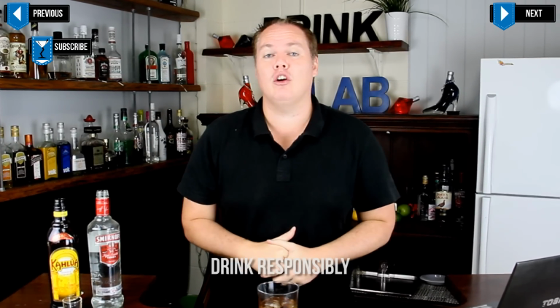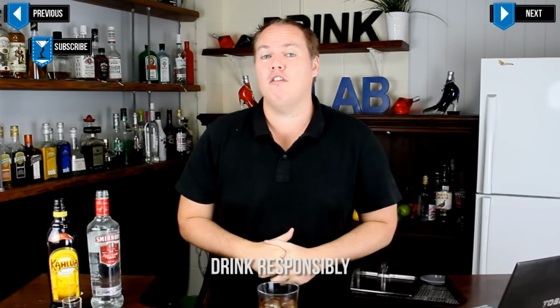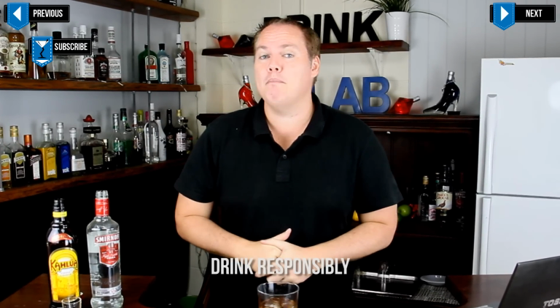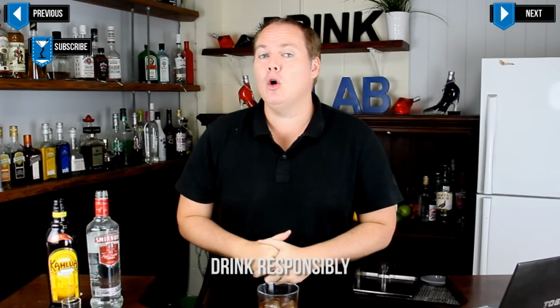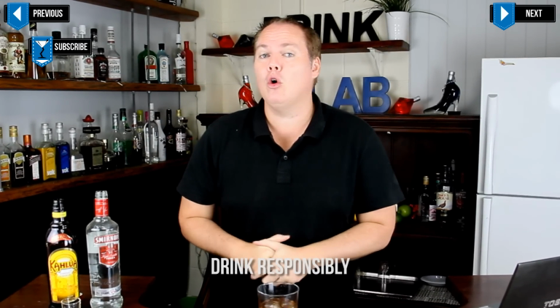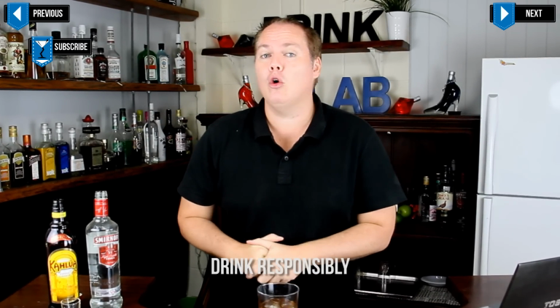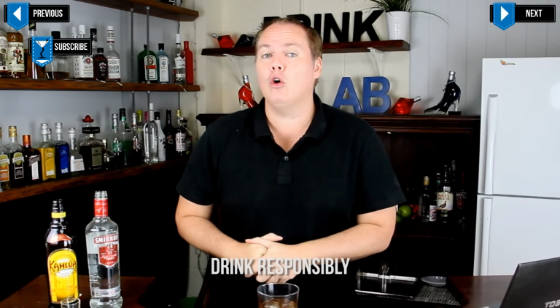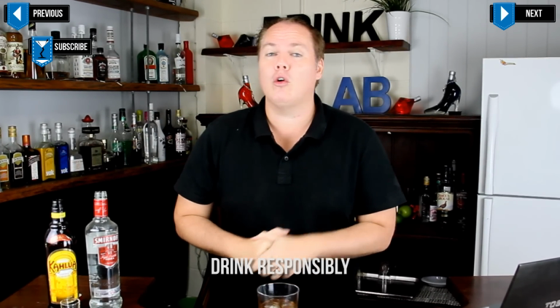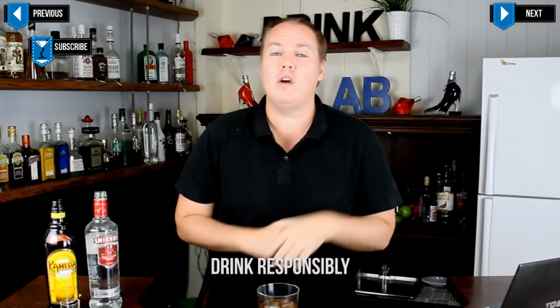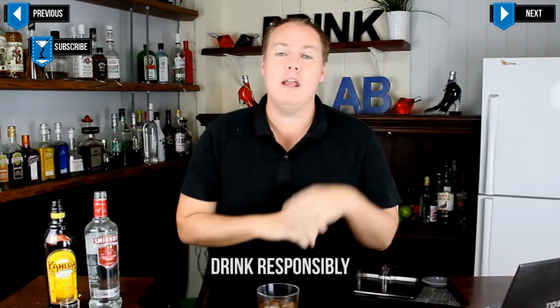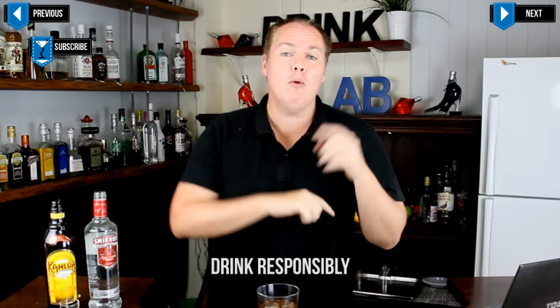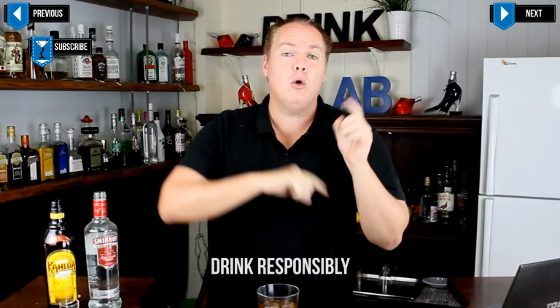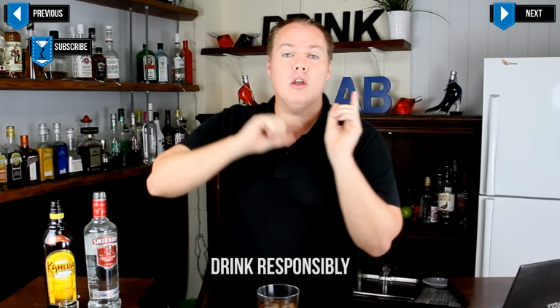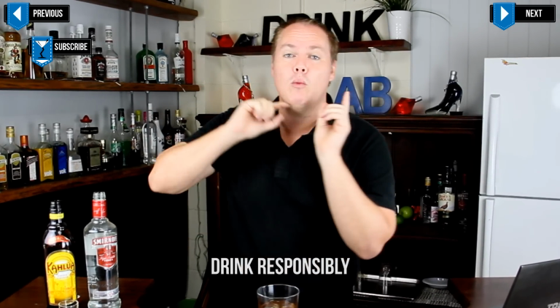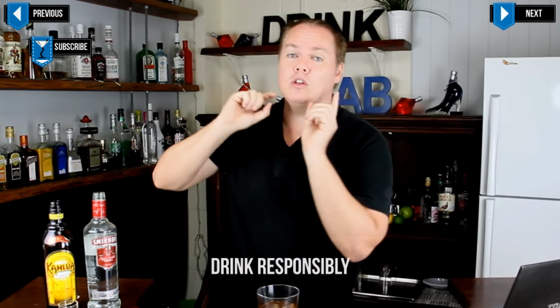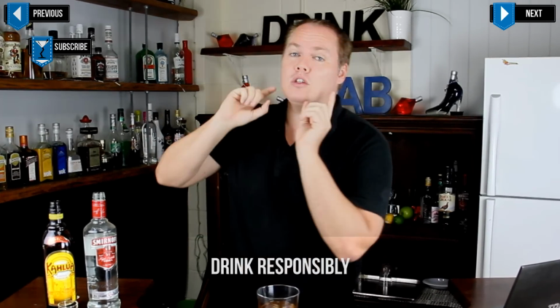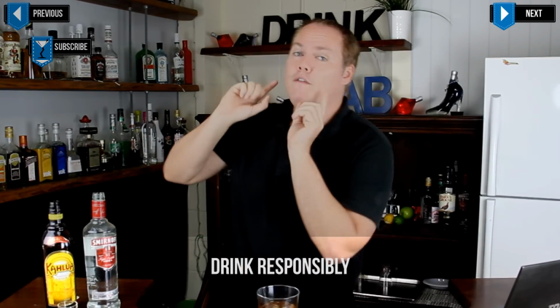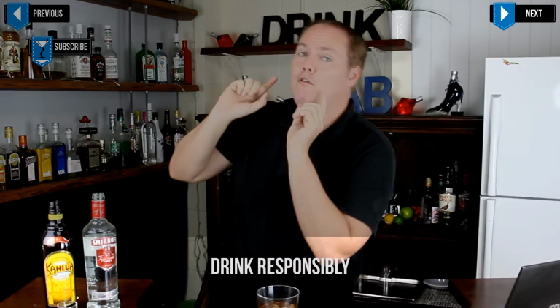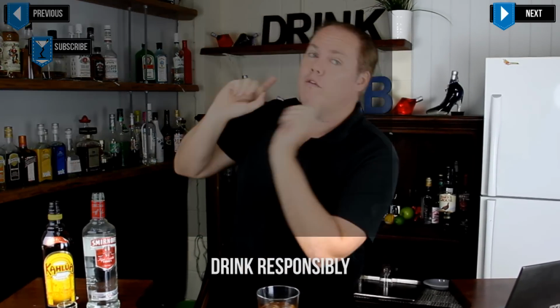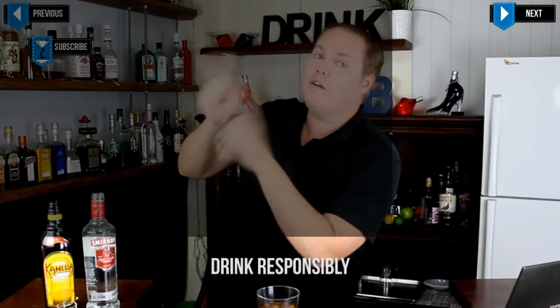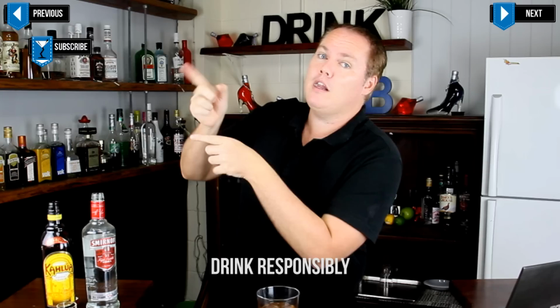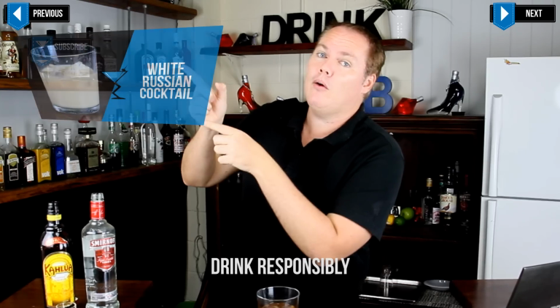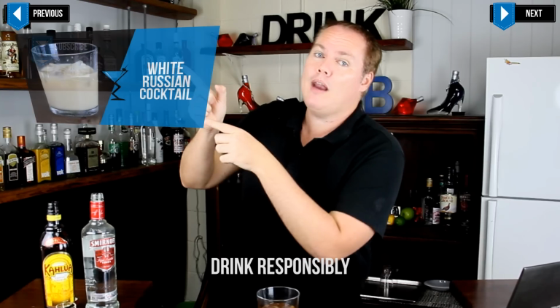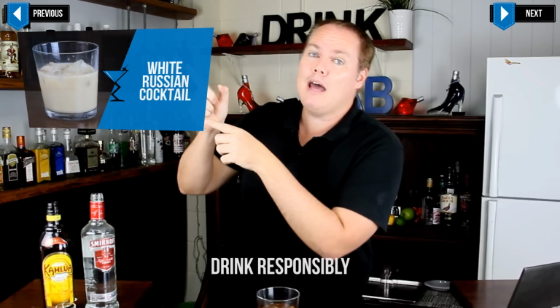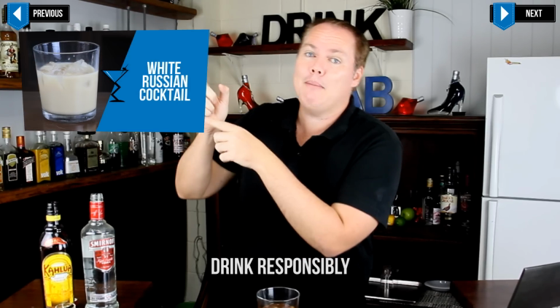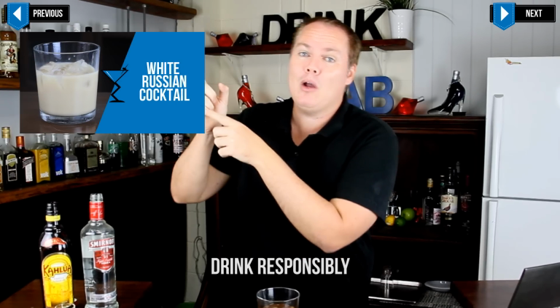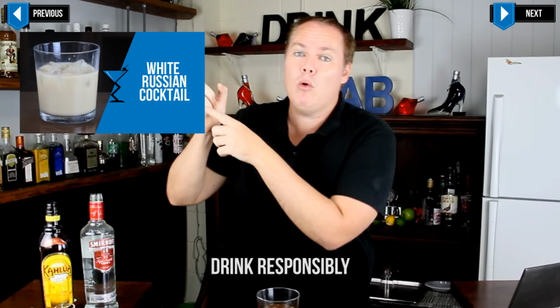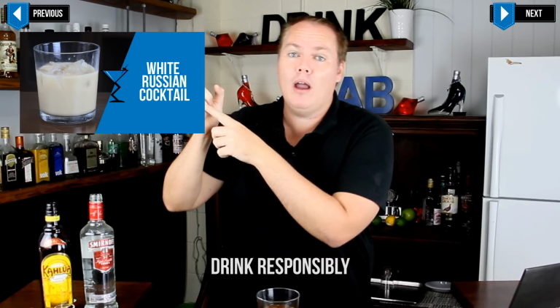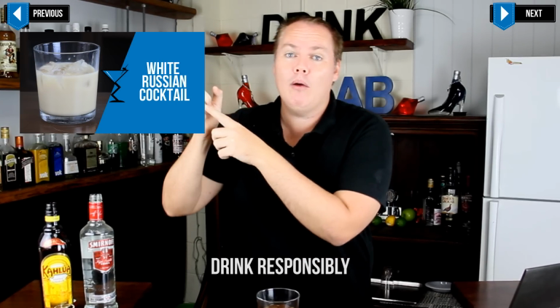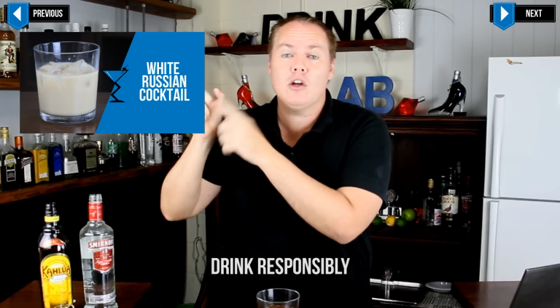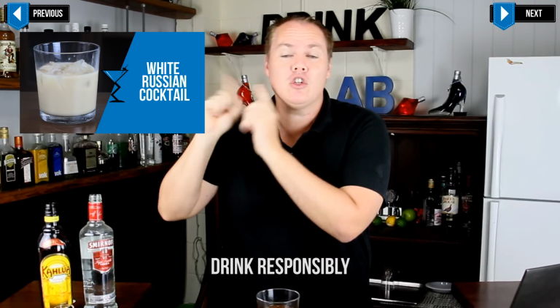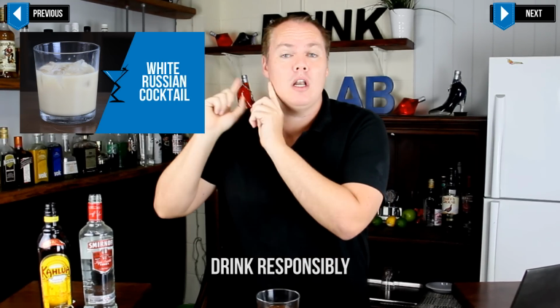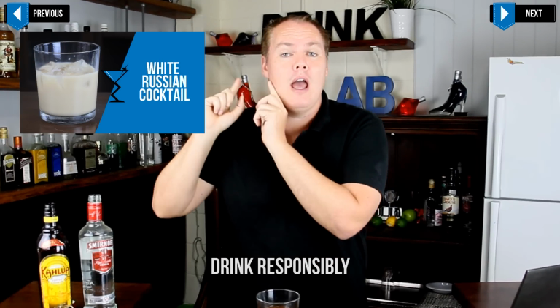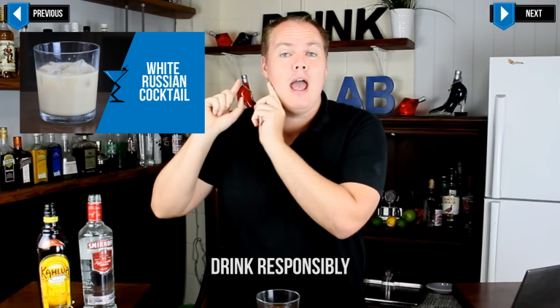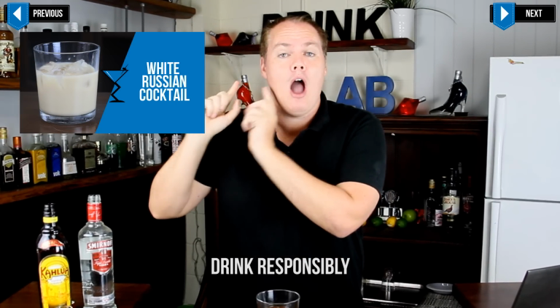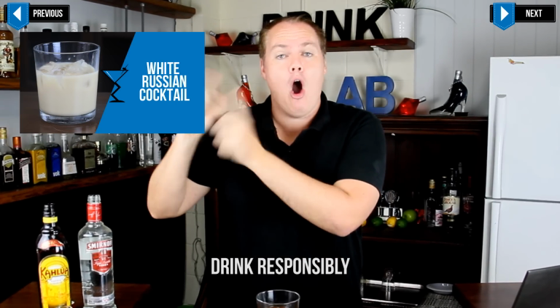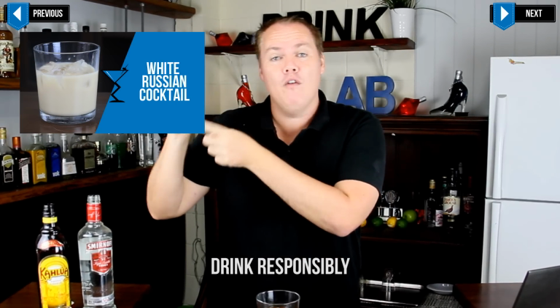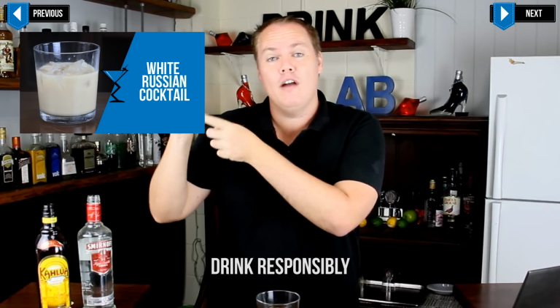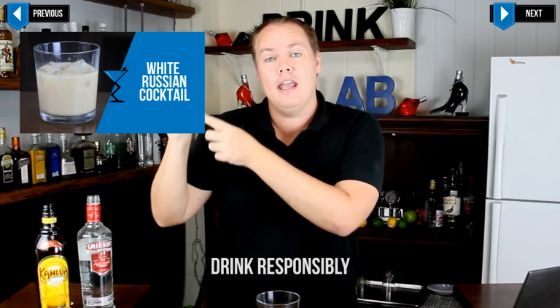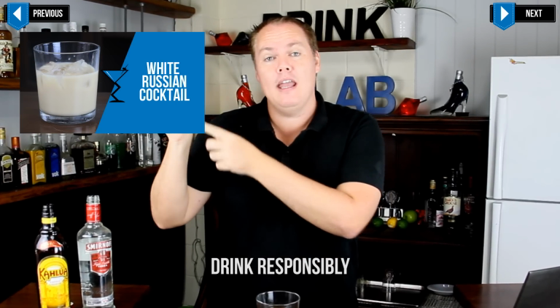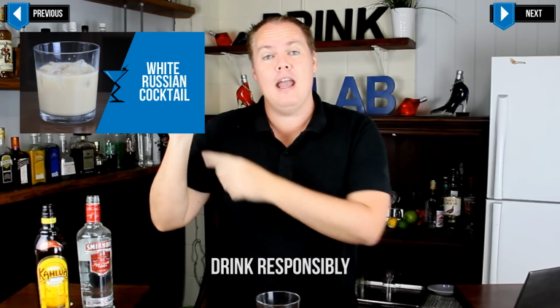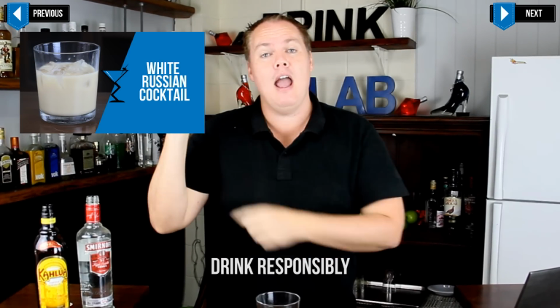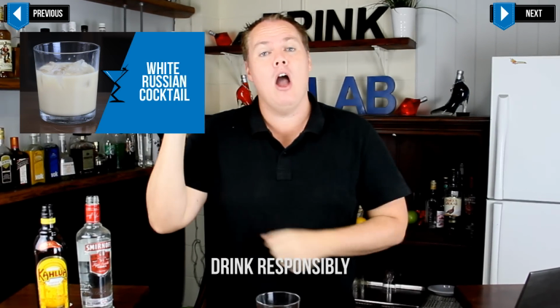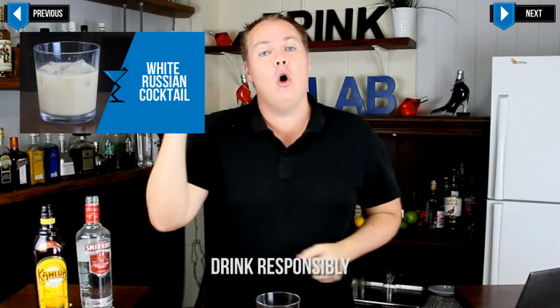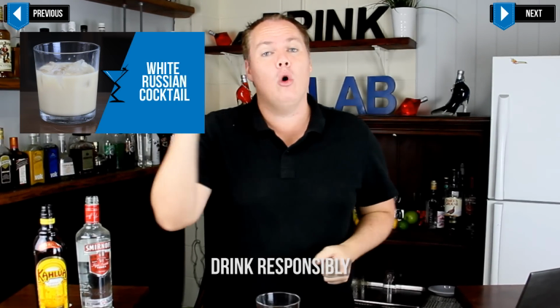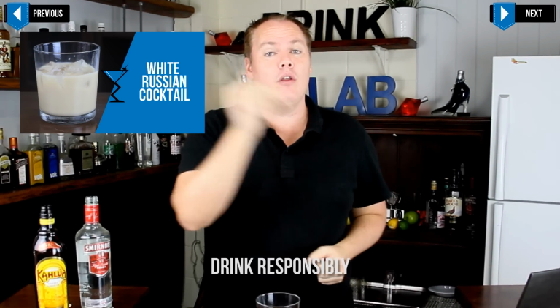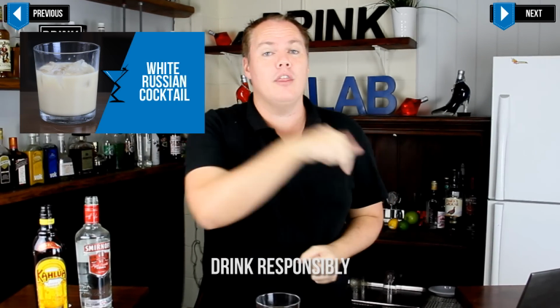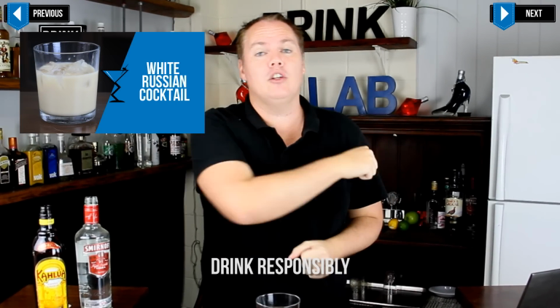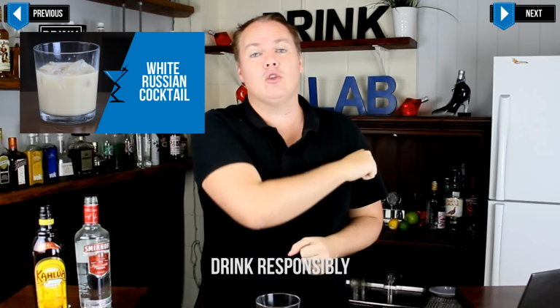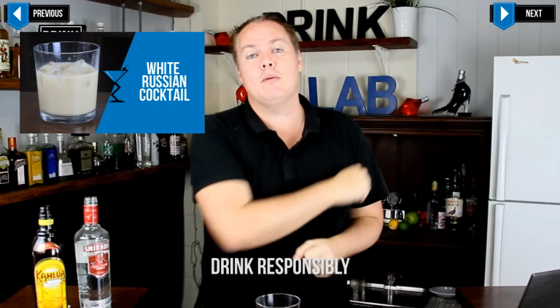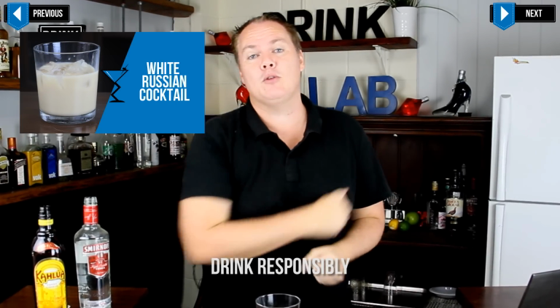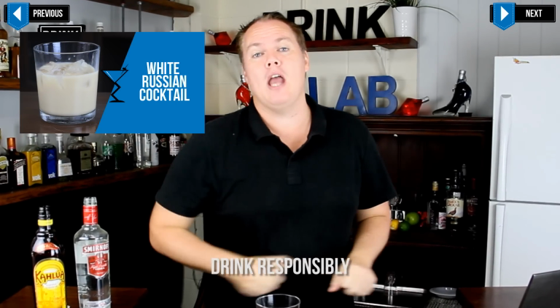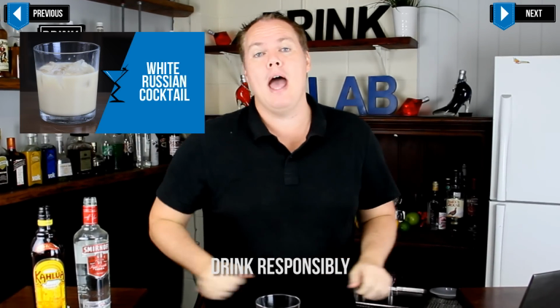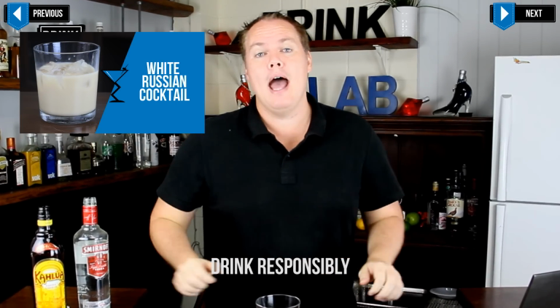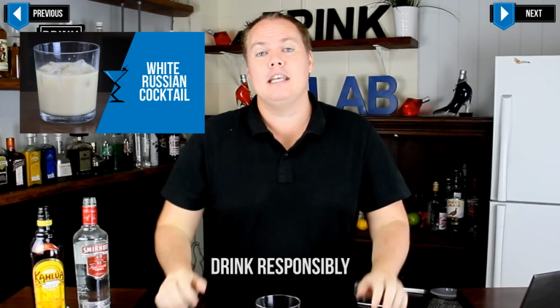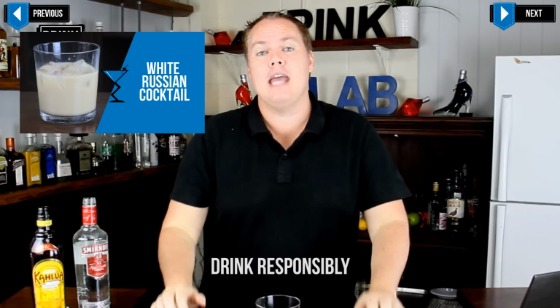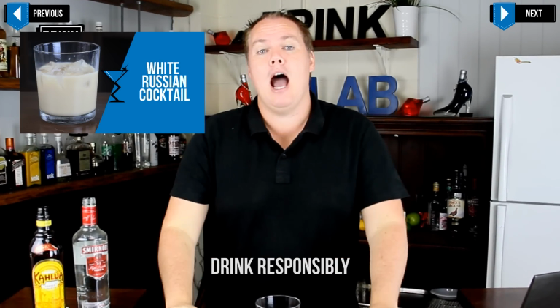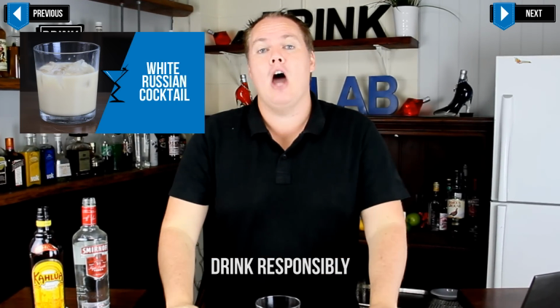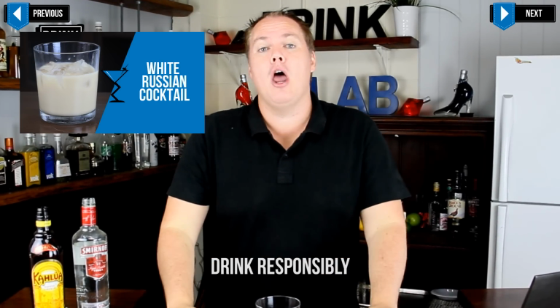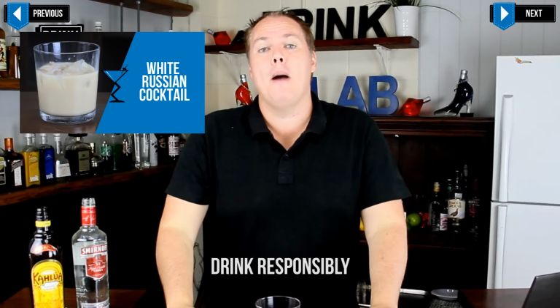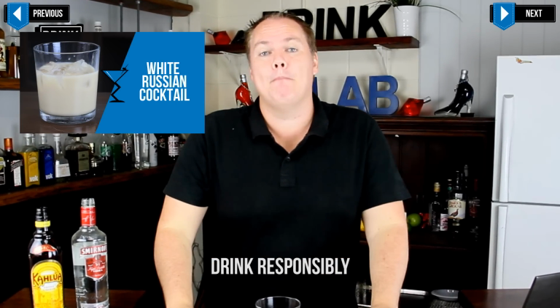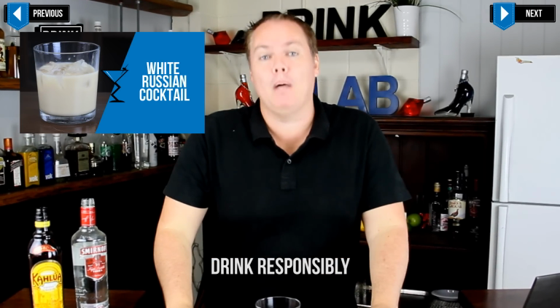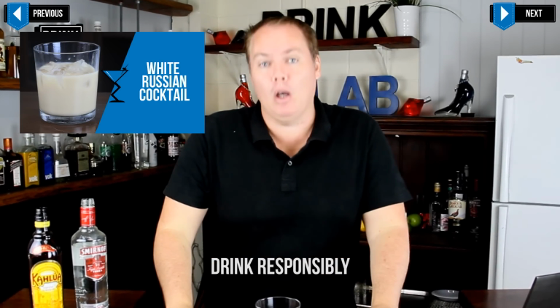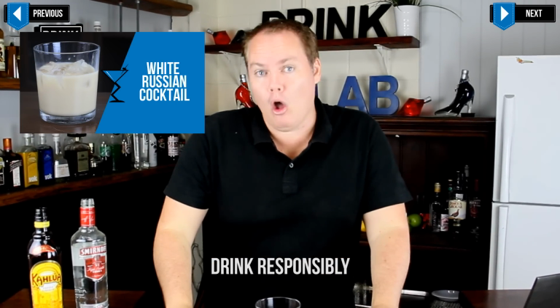If you want to turn it into a White Russian then simply add in about a shot of milk or cream, or you can watch the full video on how to make a White Russian over here or in the description down below.